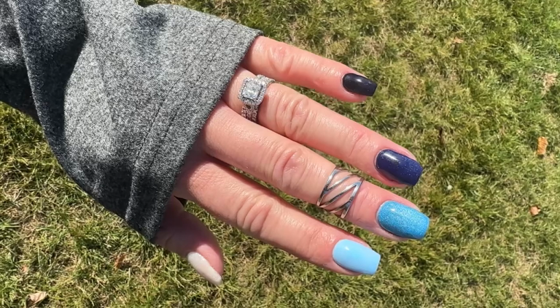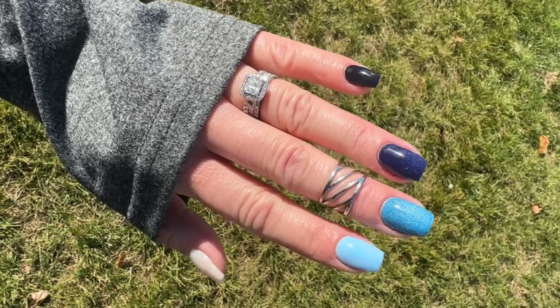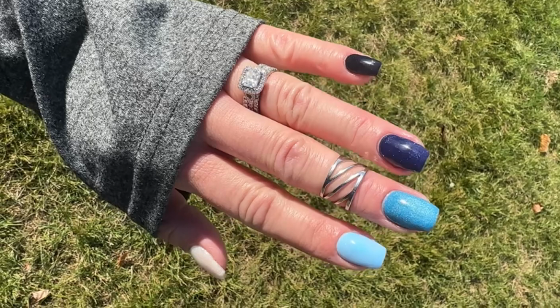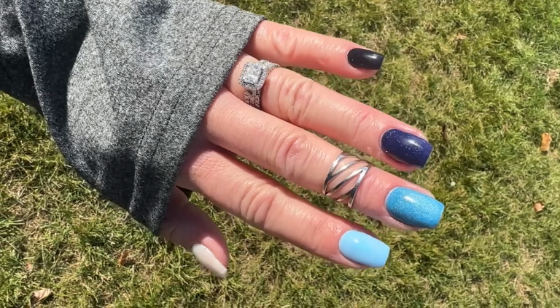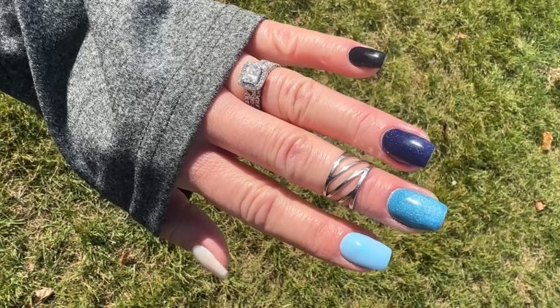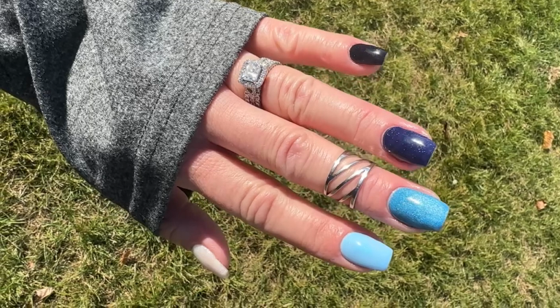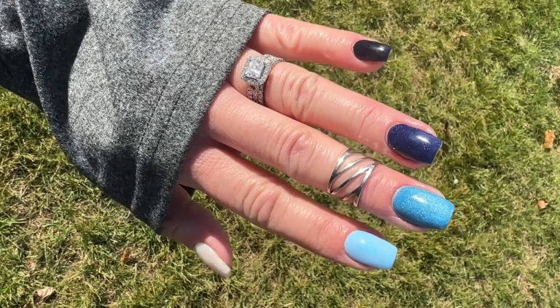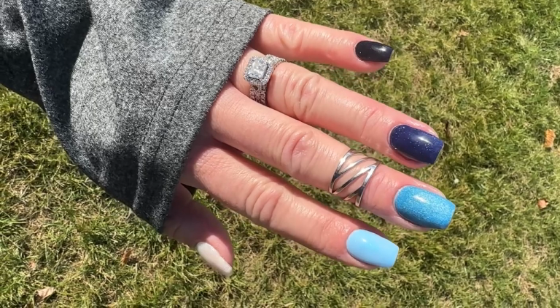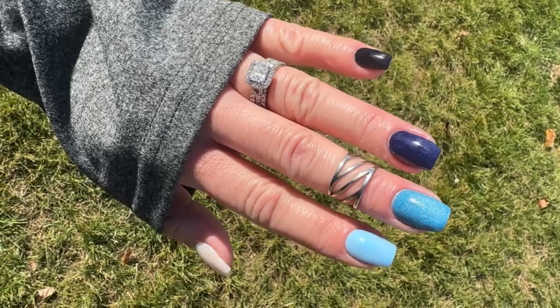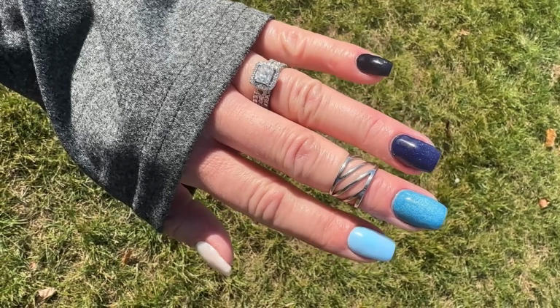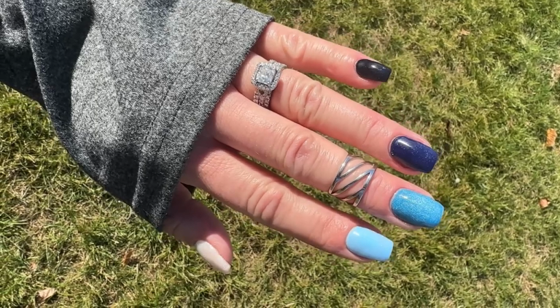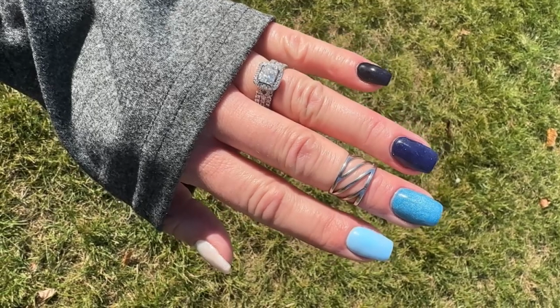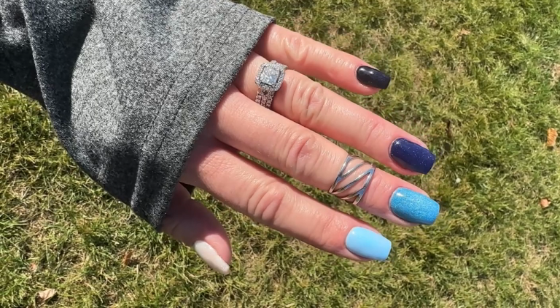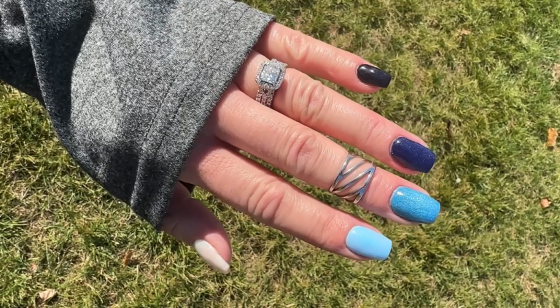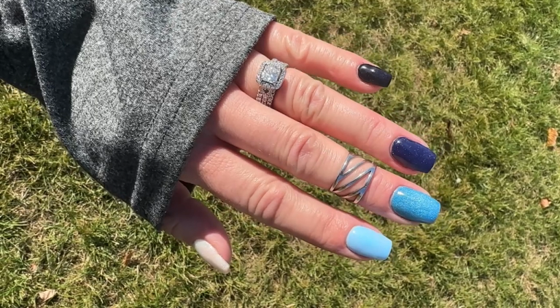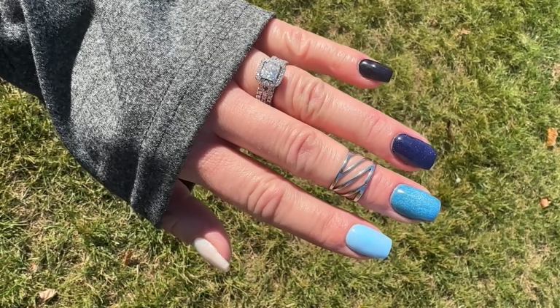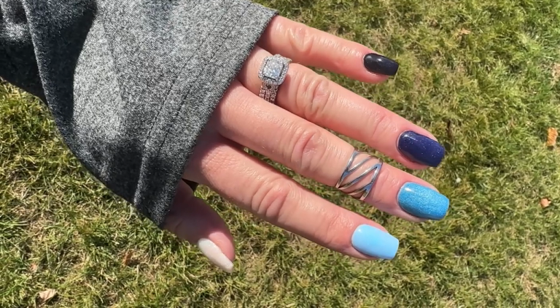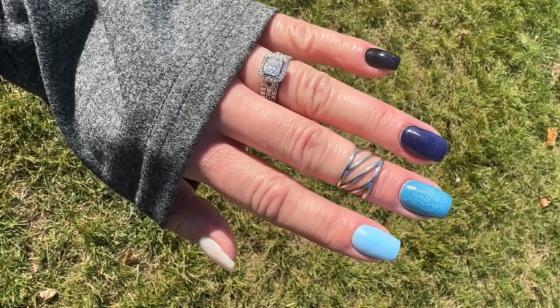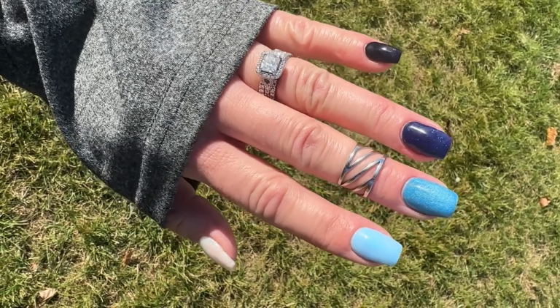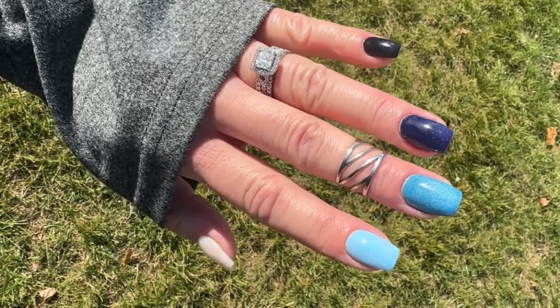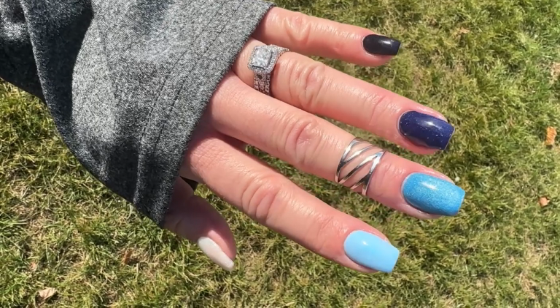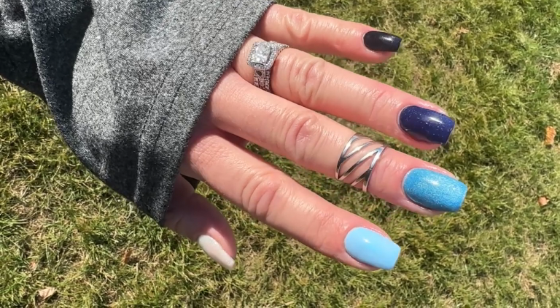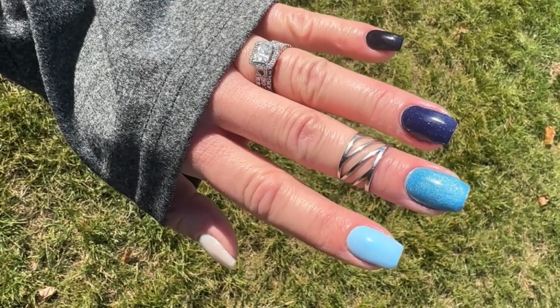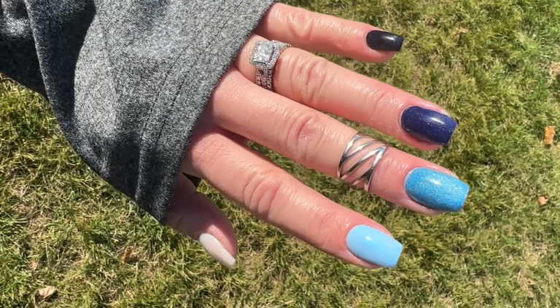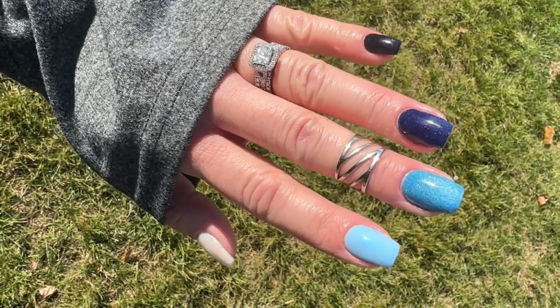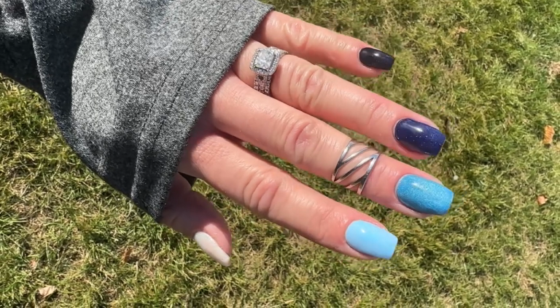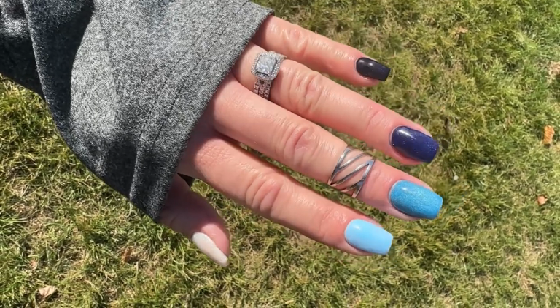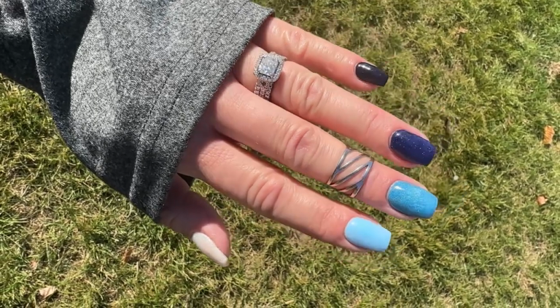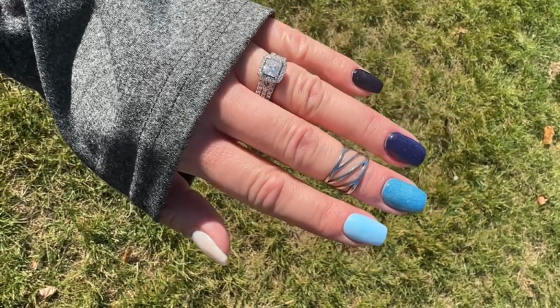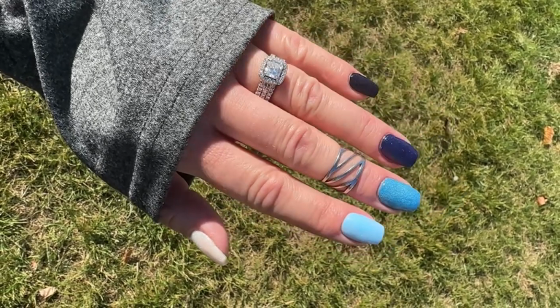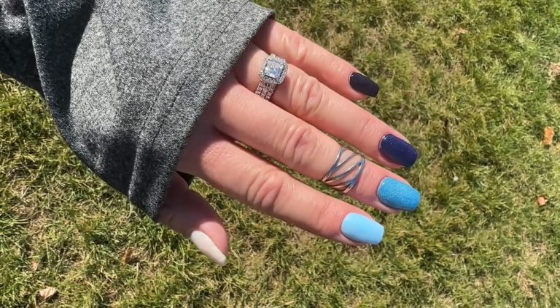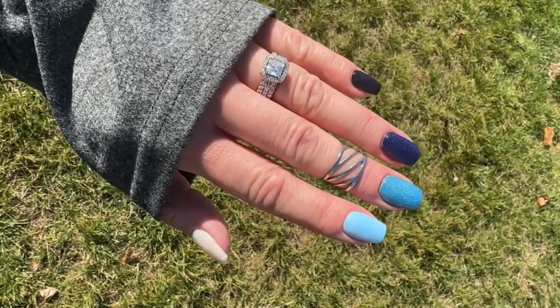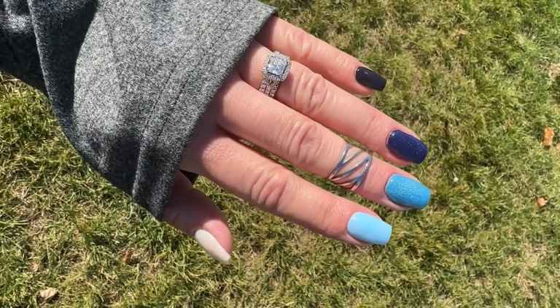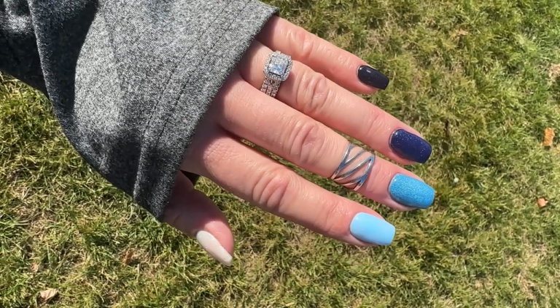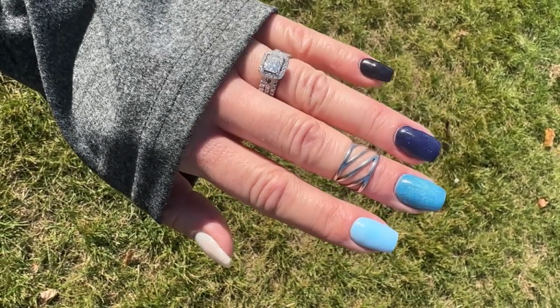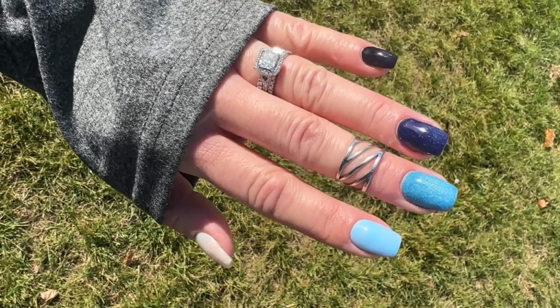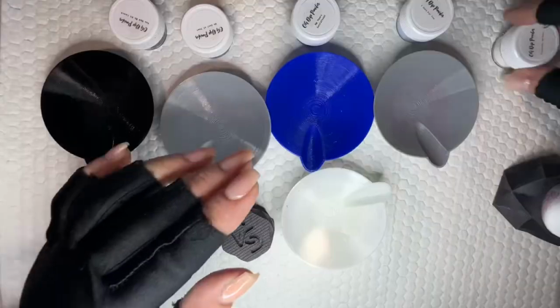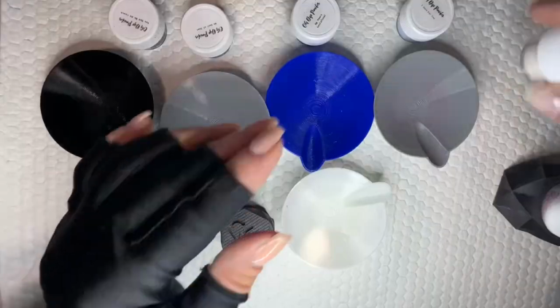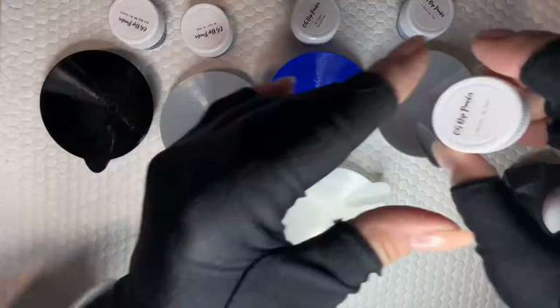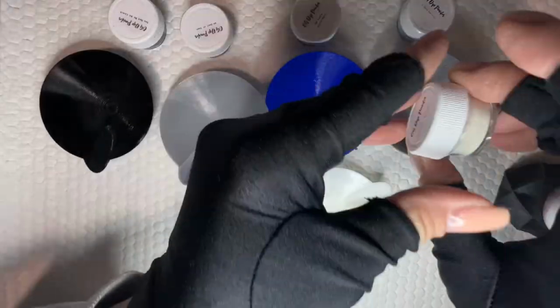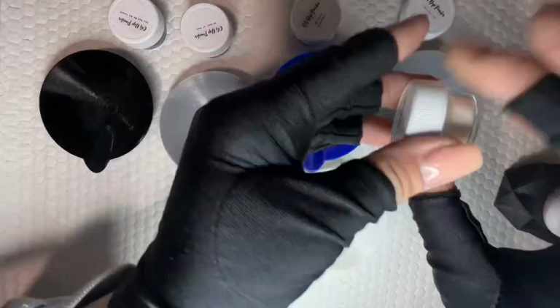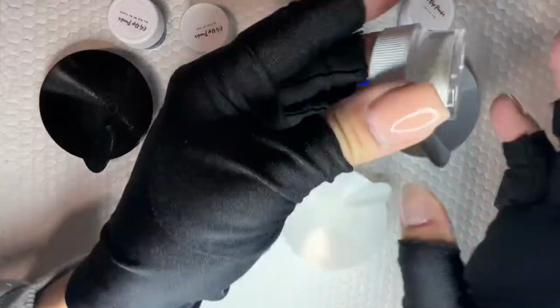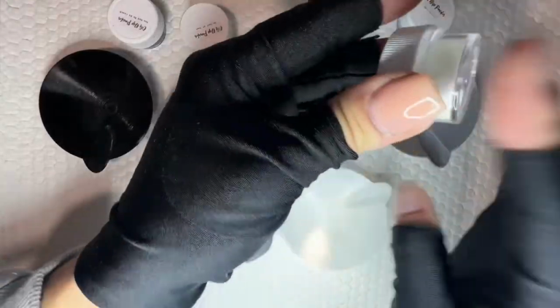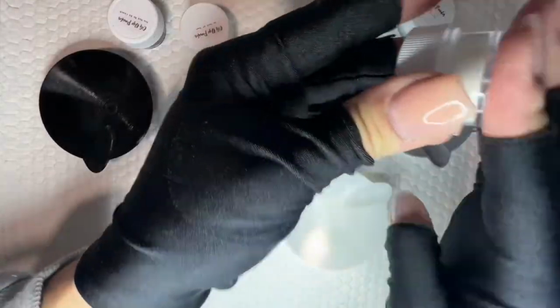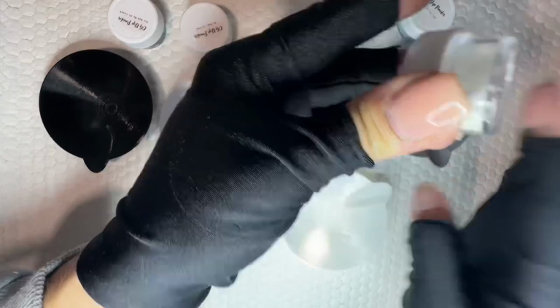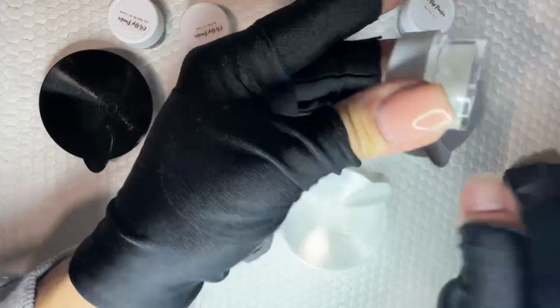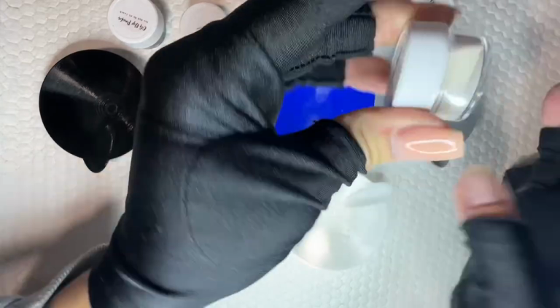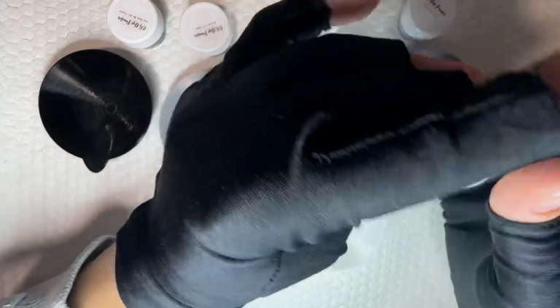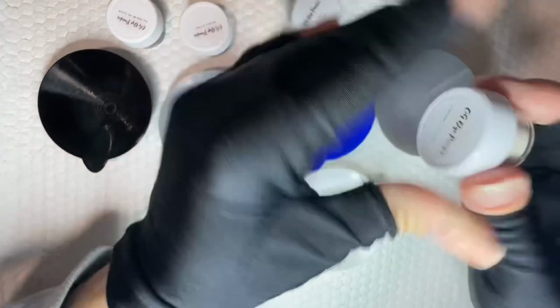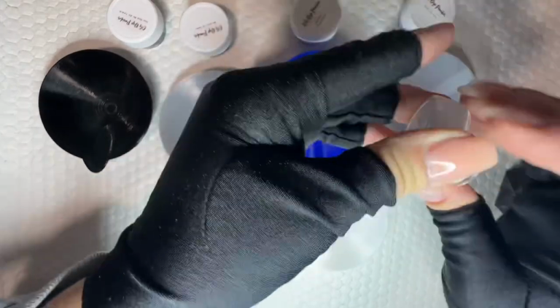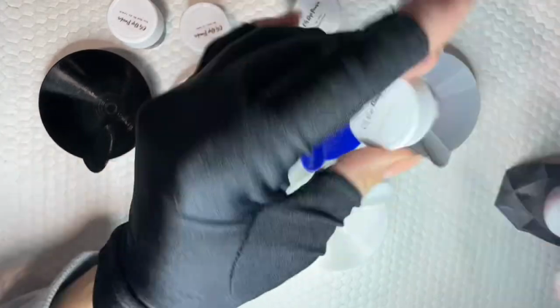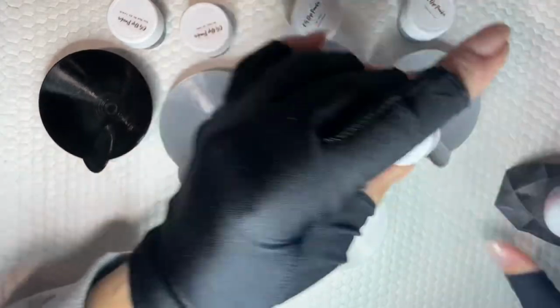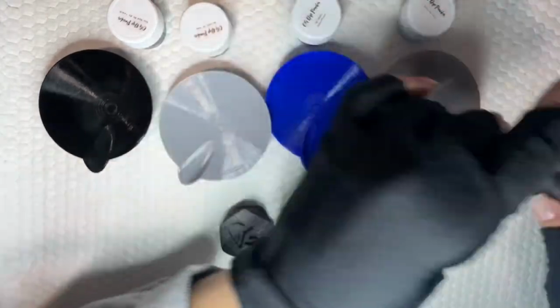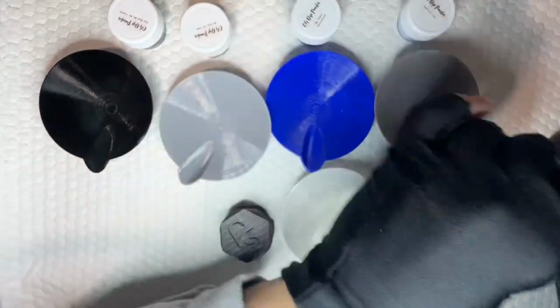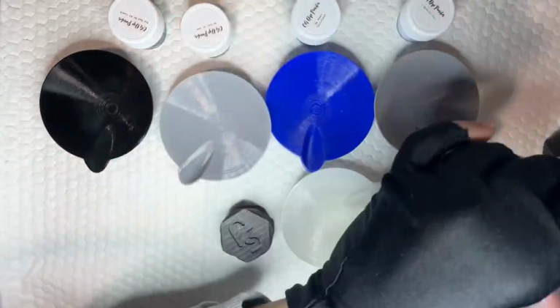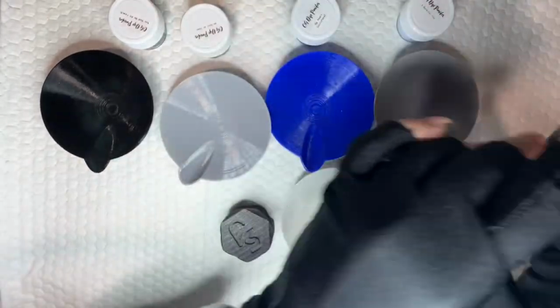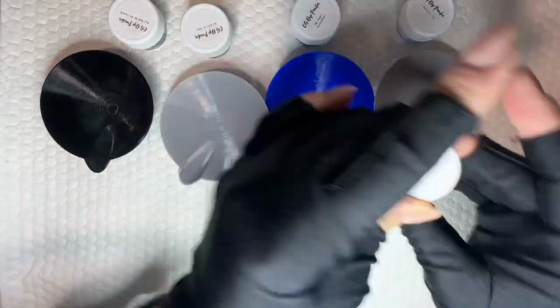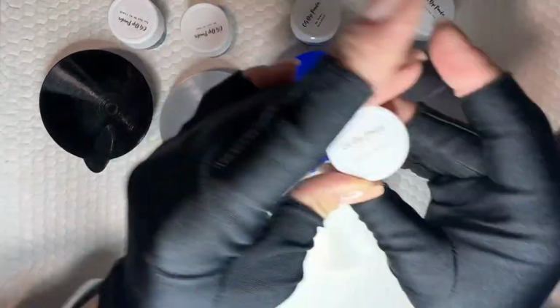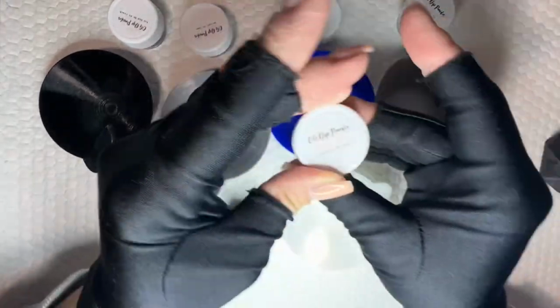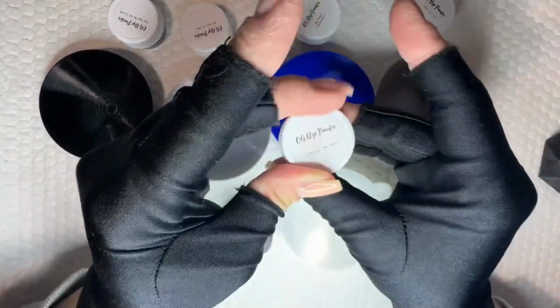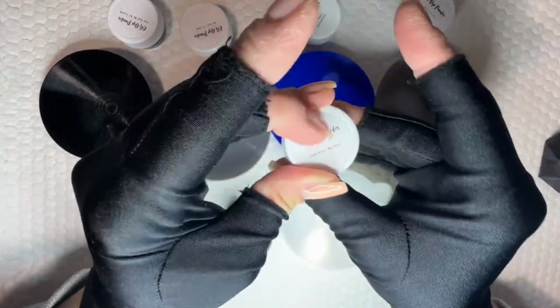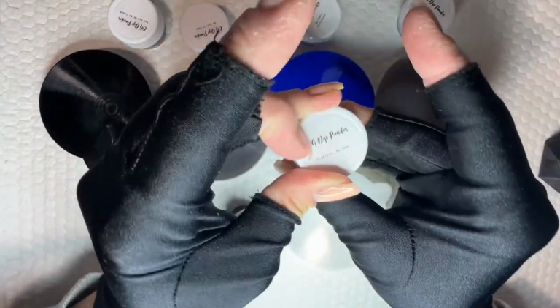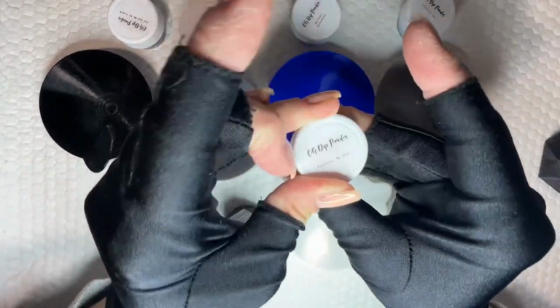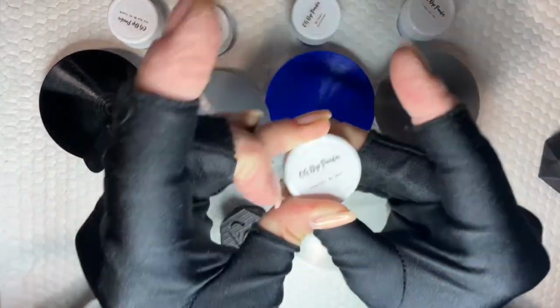If you are wanting to do some winter and holiday manis, but reds and greens aren't your thing, then I've got the solution for you. What's up, Nail Crew? It's Nicole, your fellow Nail Obsessed DIYer.